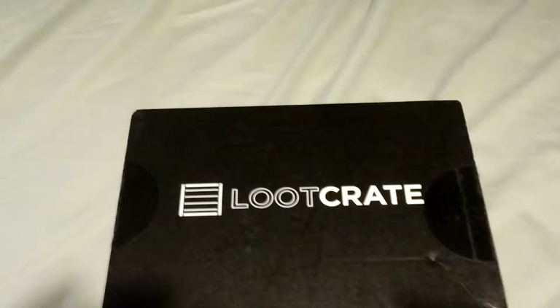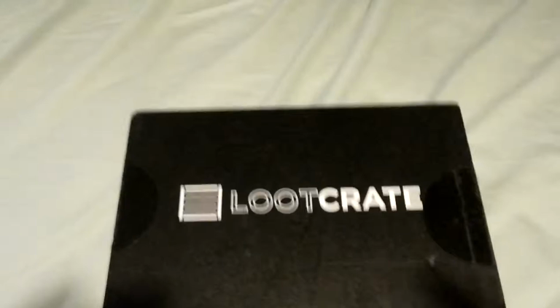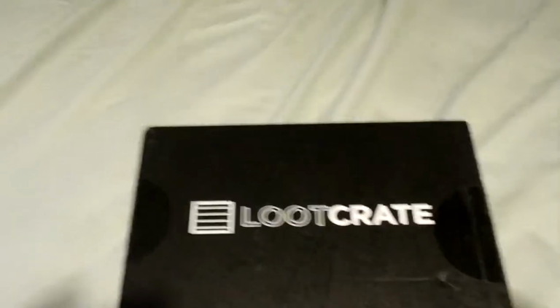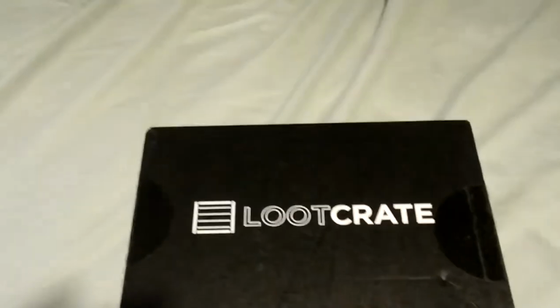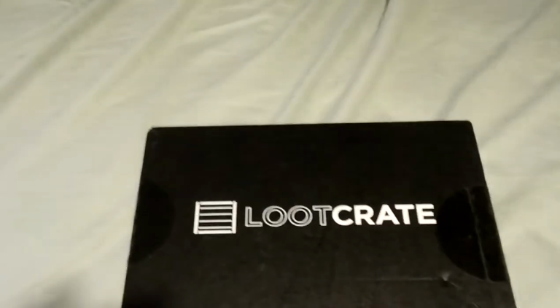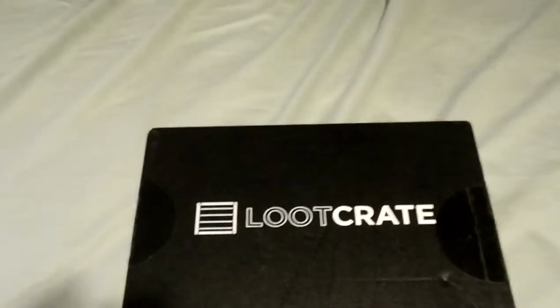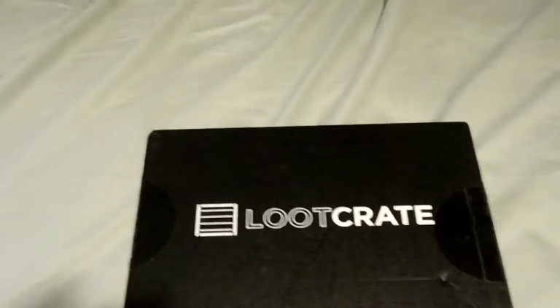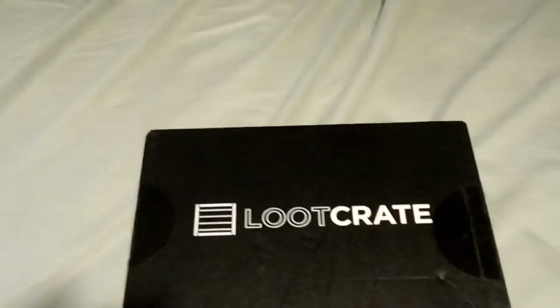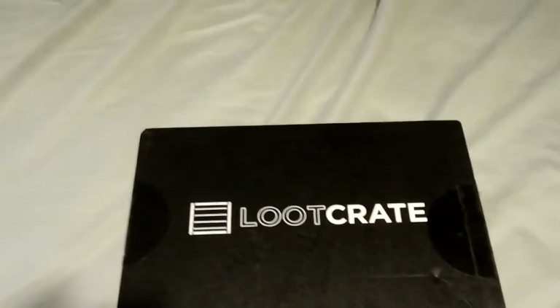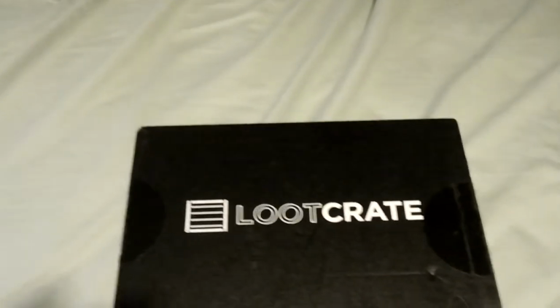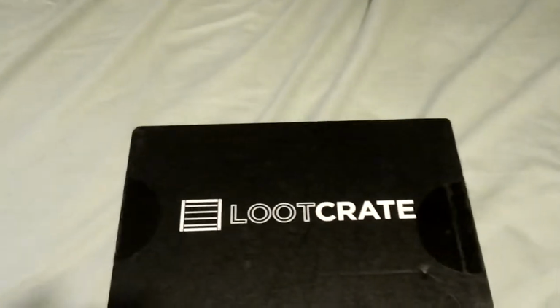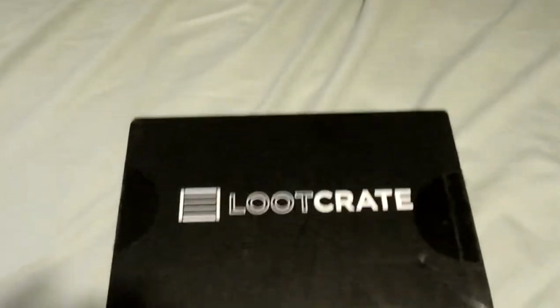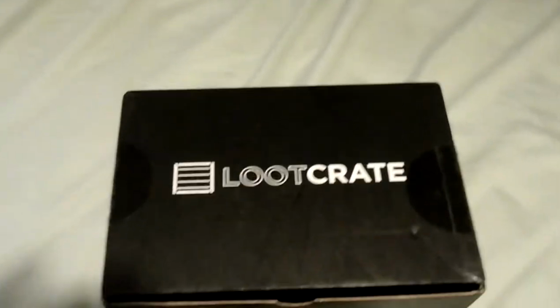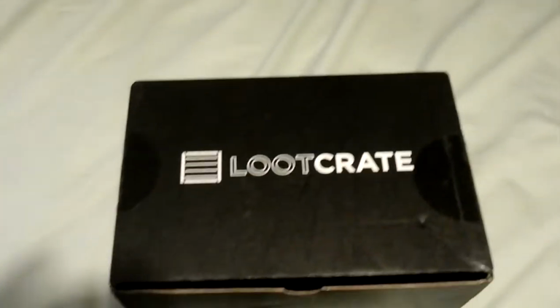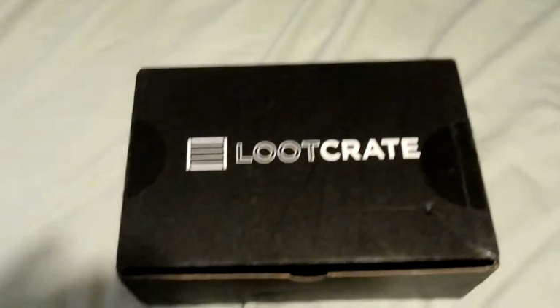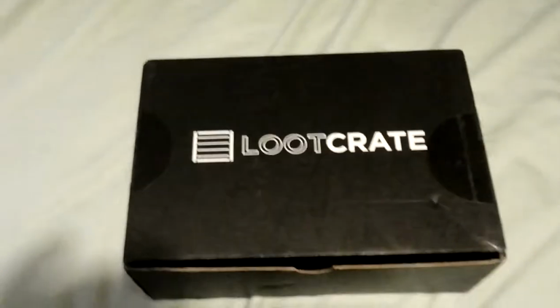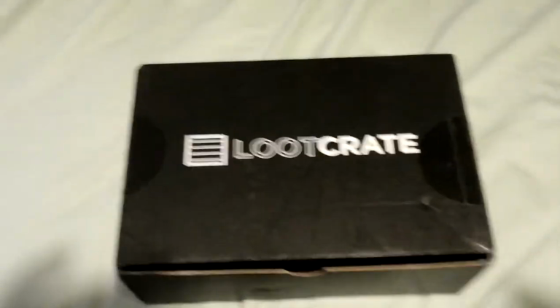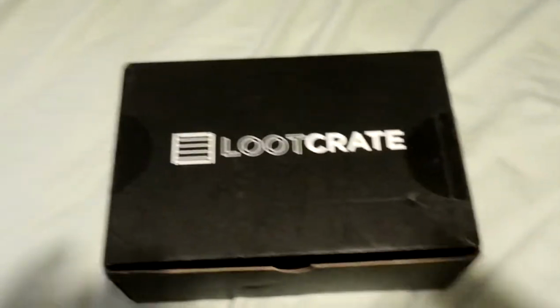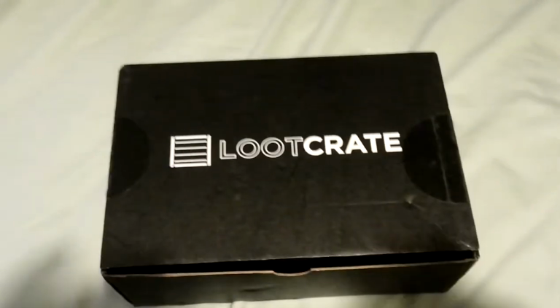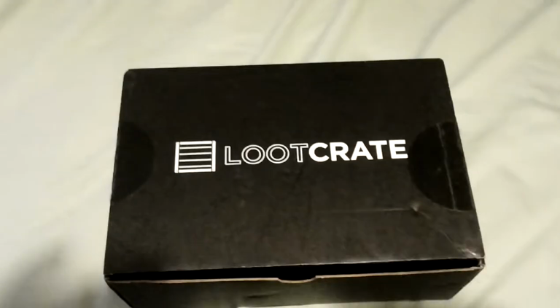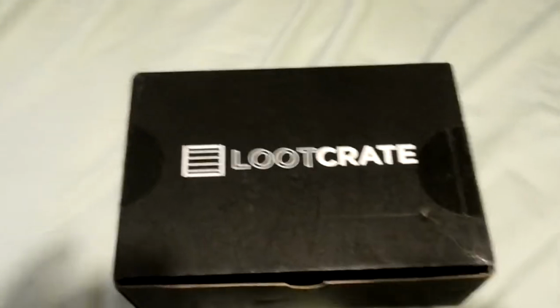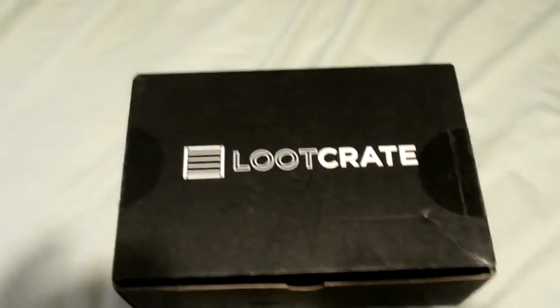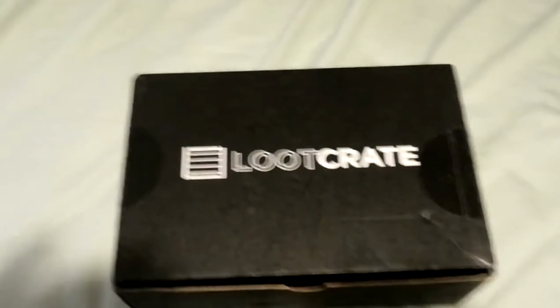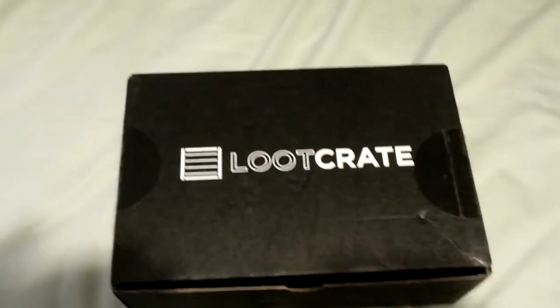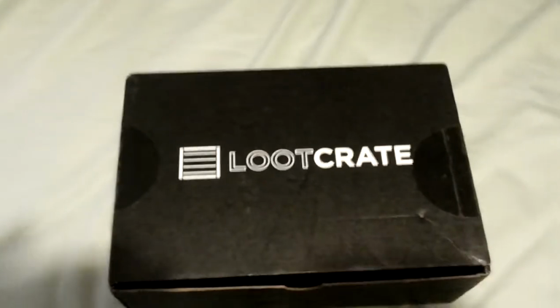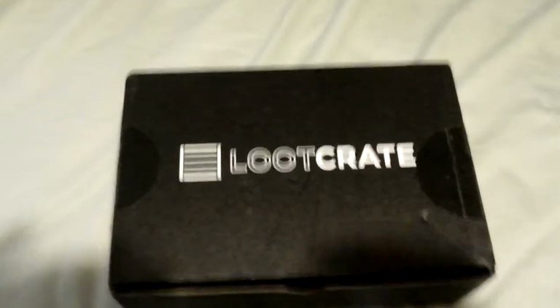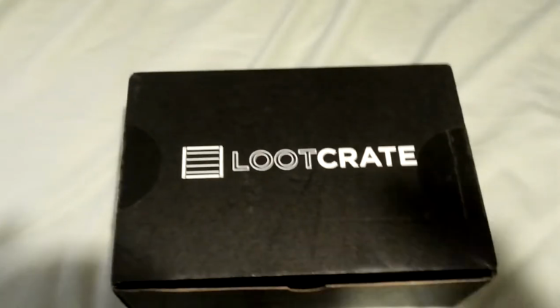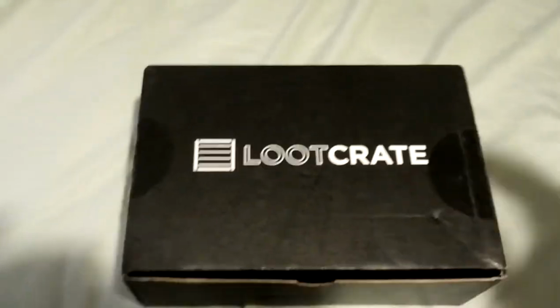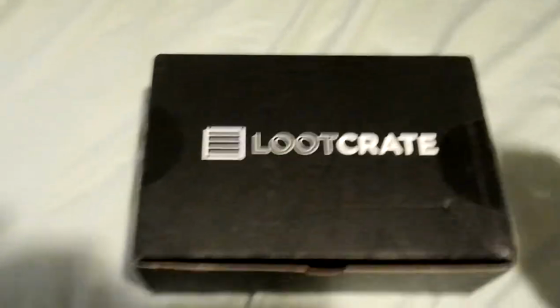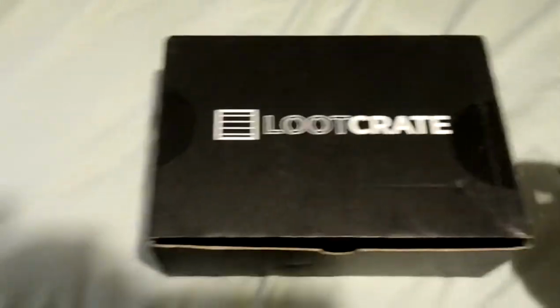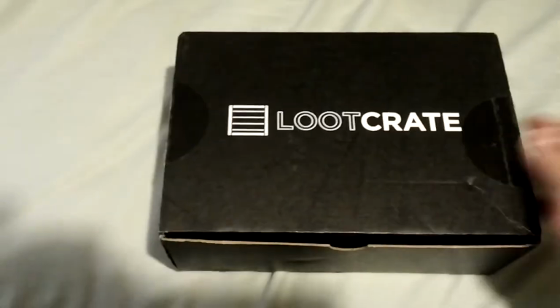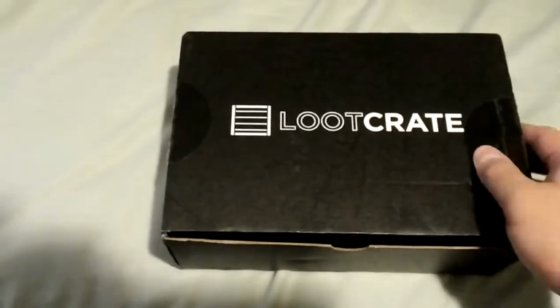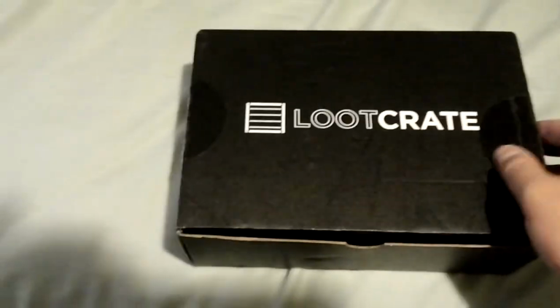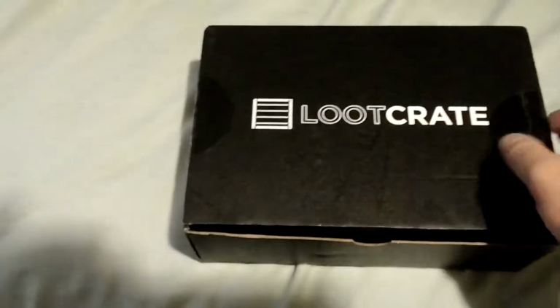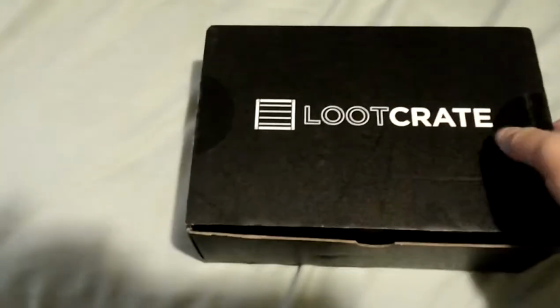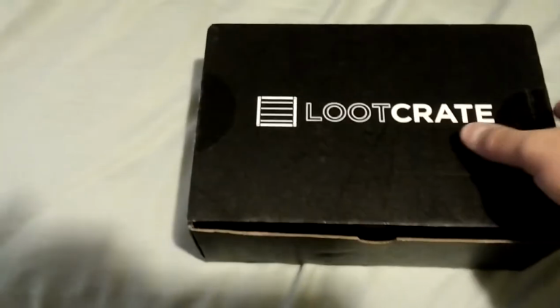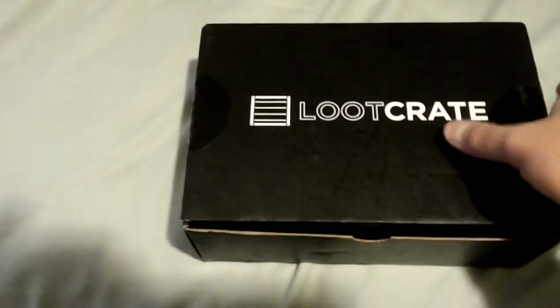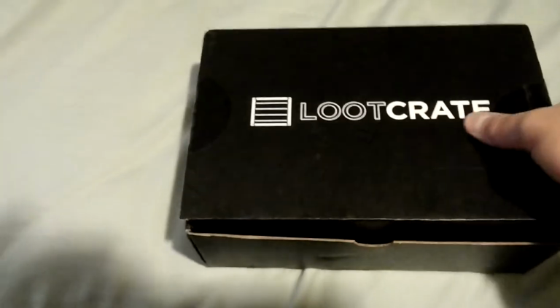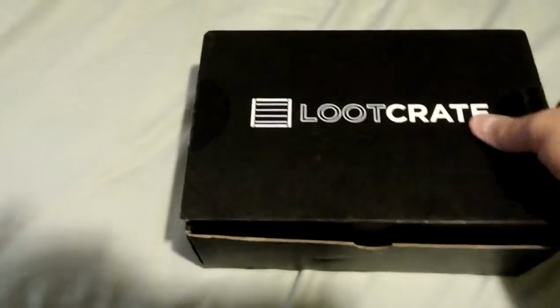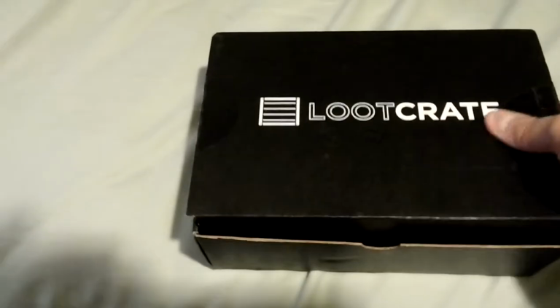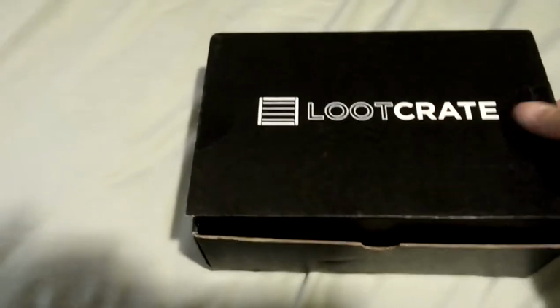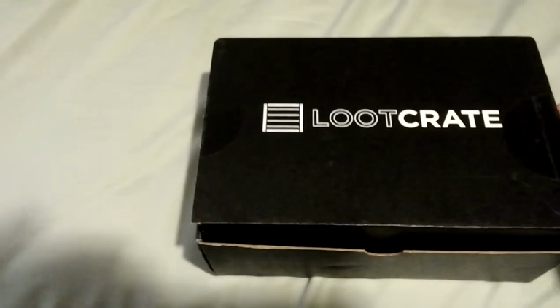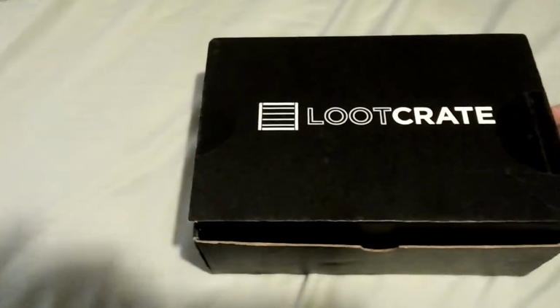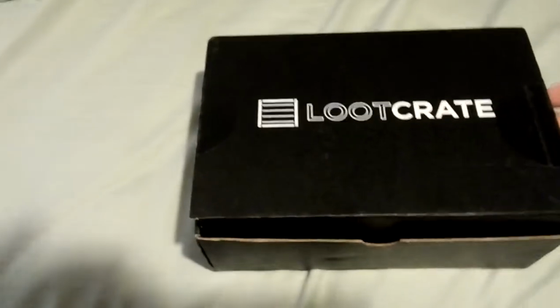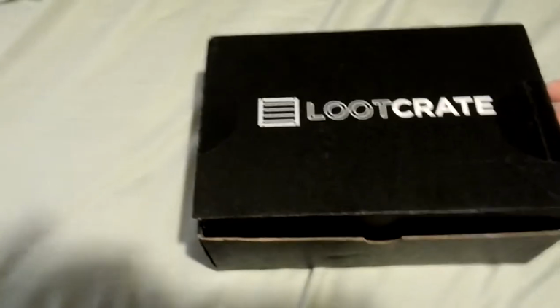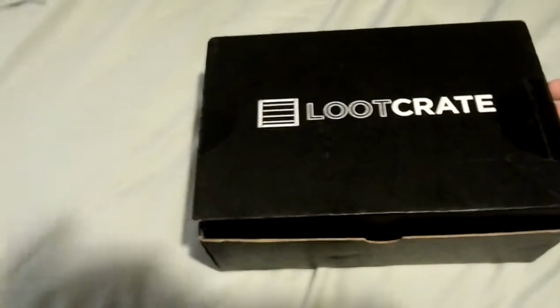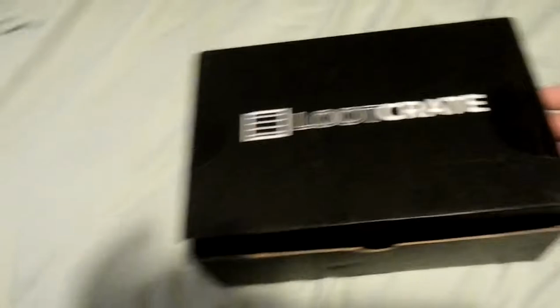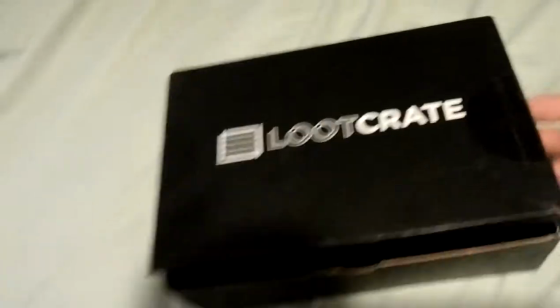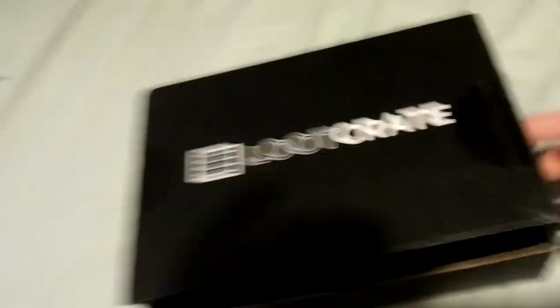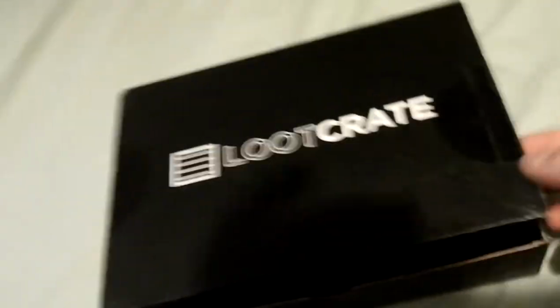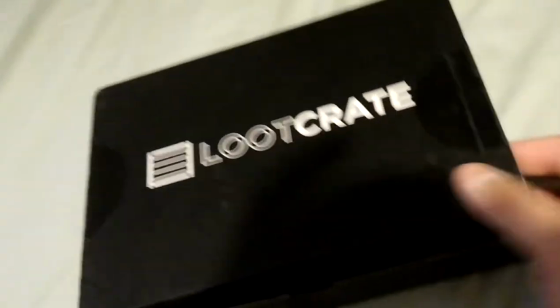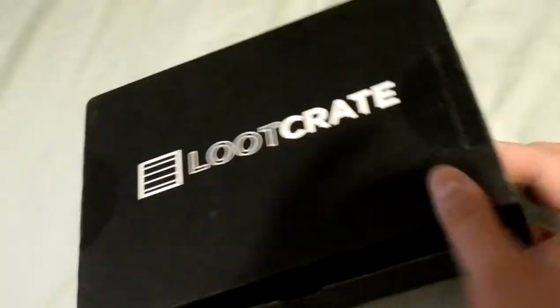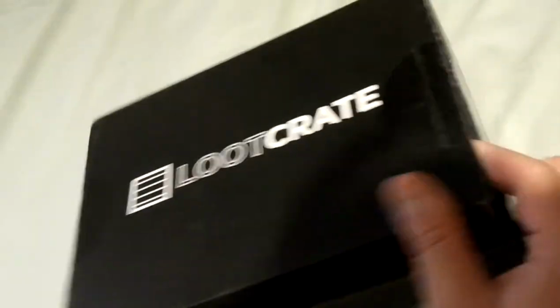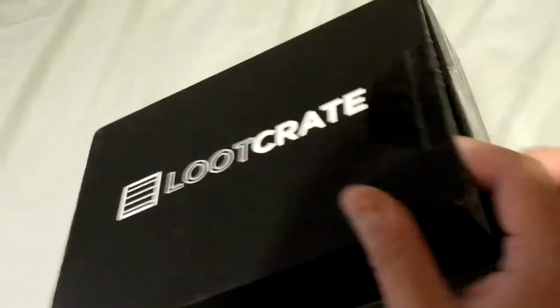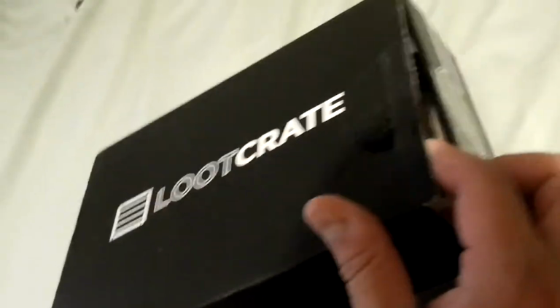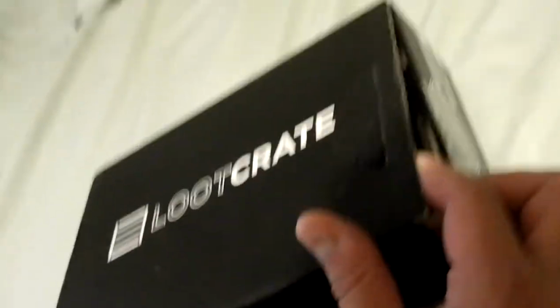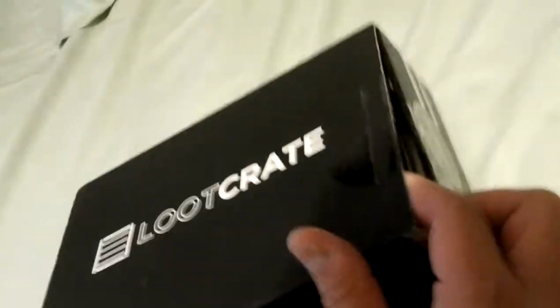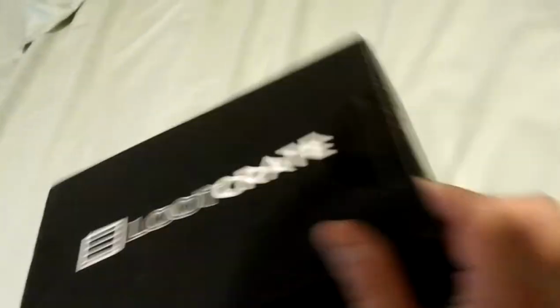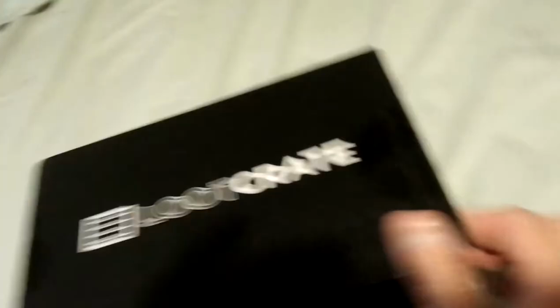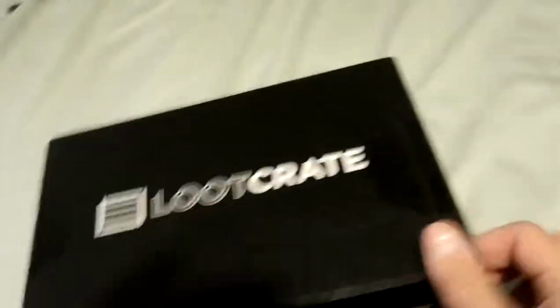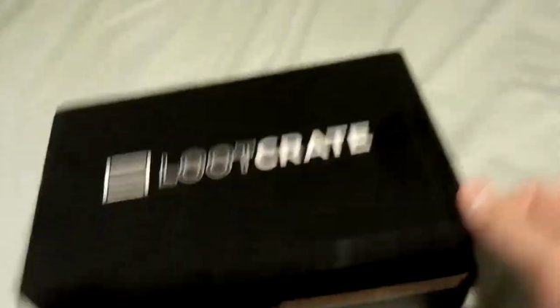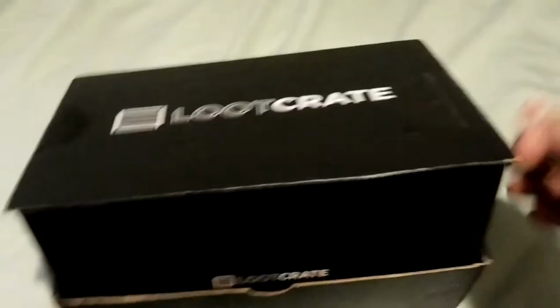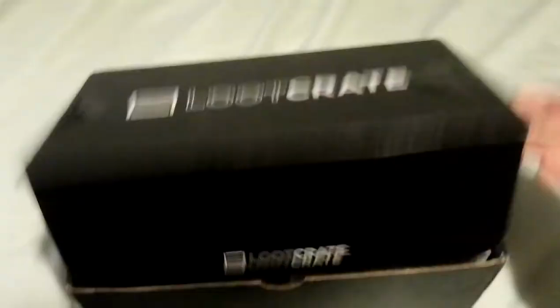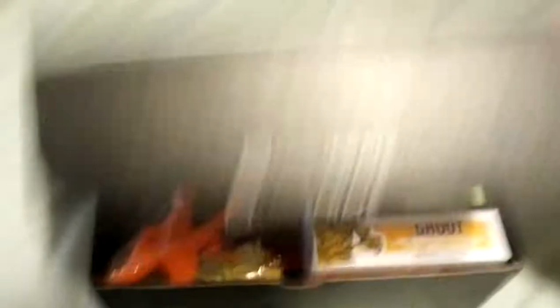Hello everybody, let's take a look at this month's loot crate. The only thing I've done was open the sides just so I can get in there.